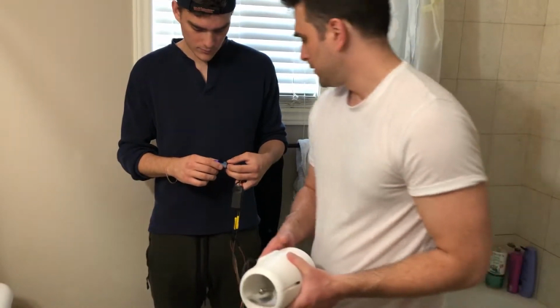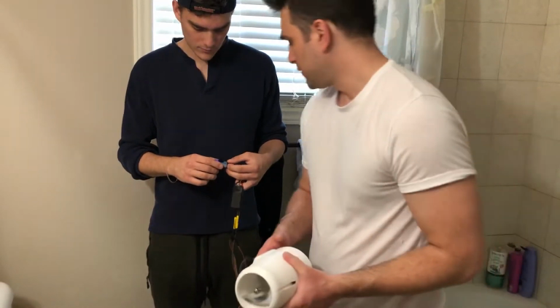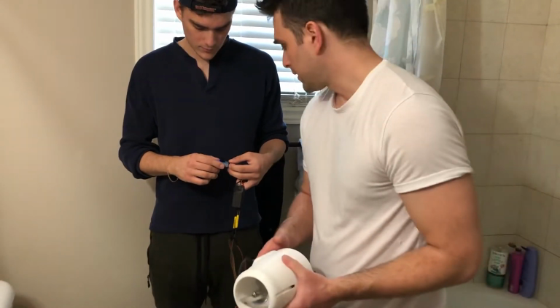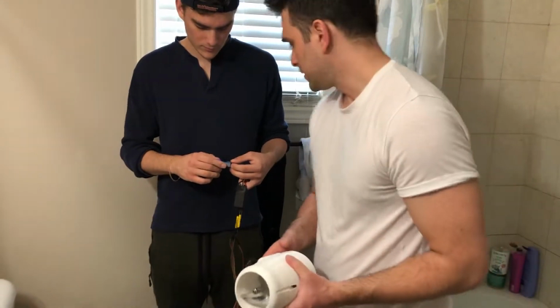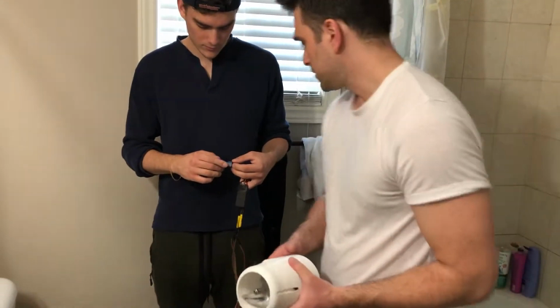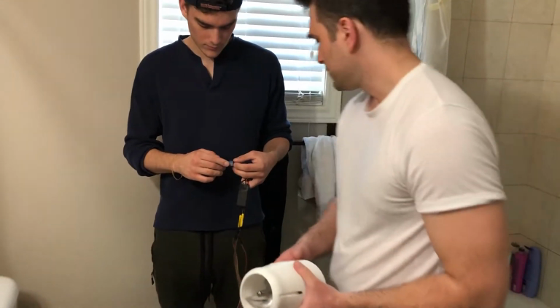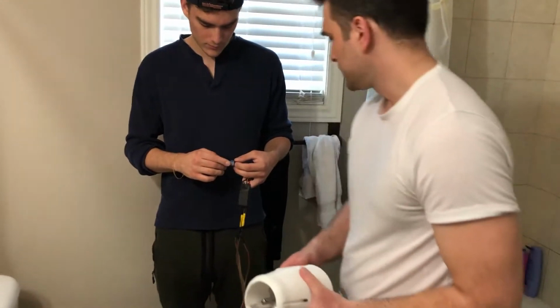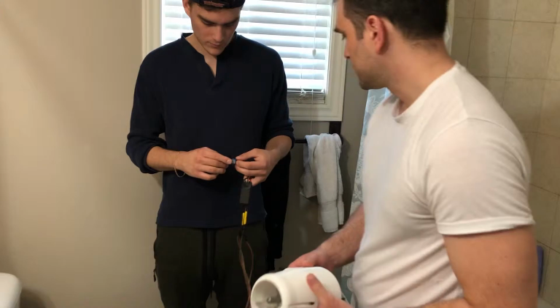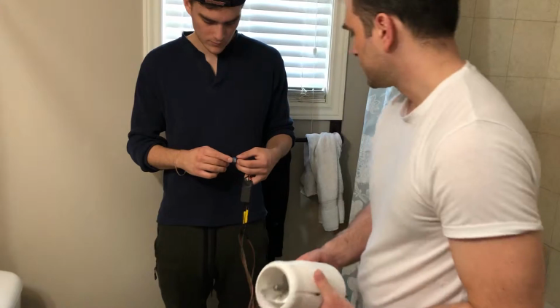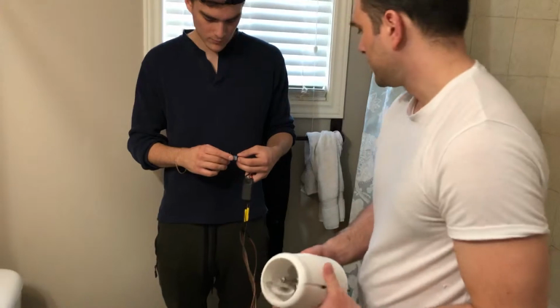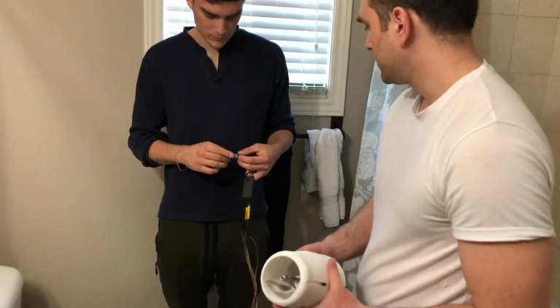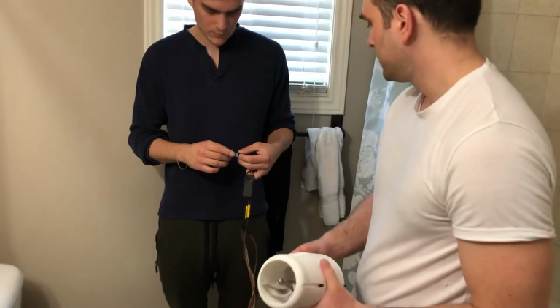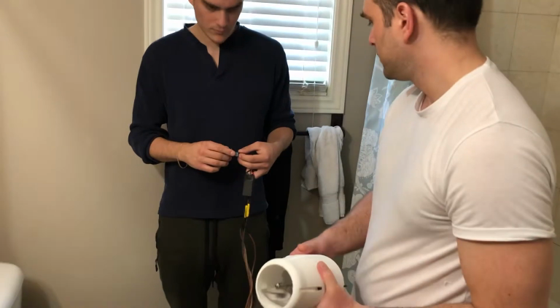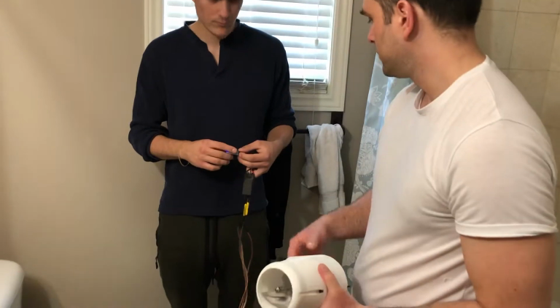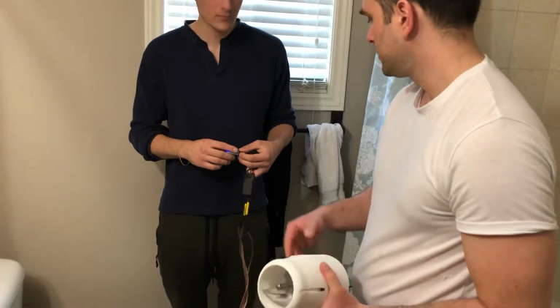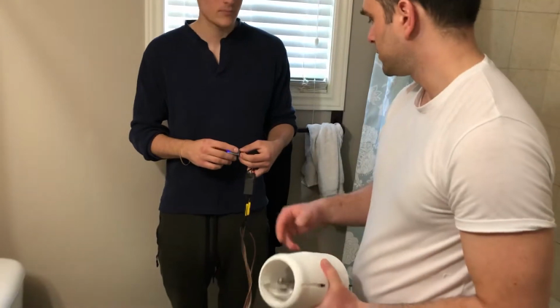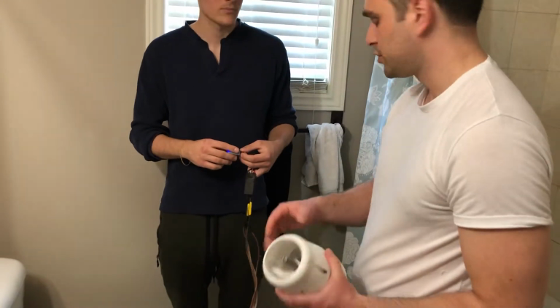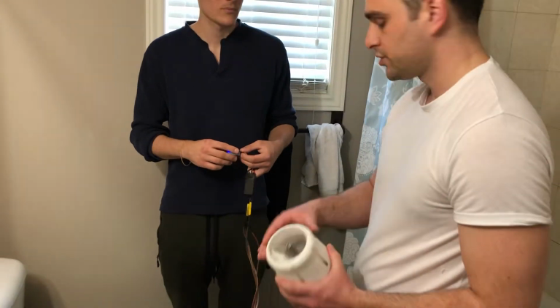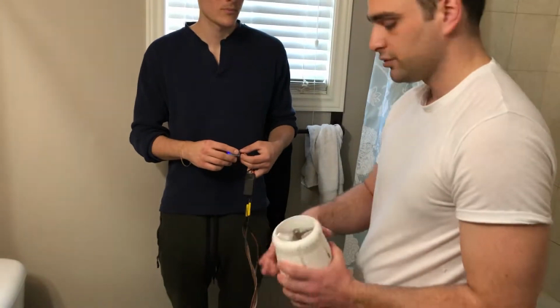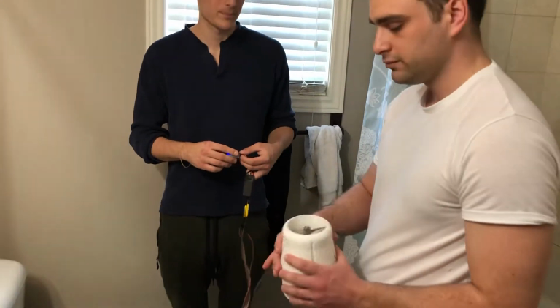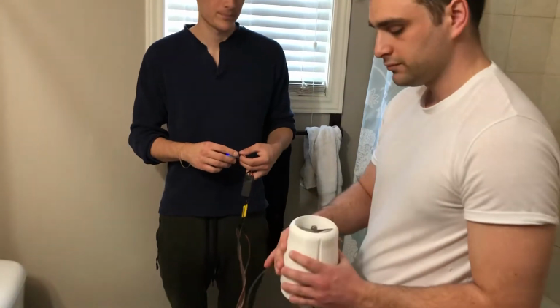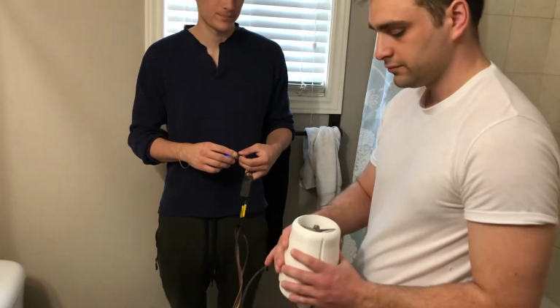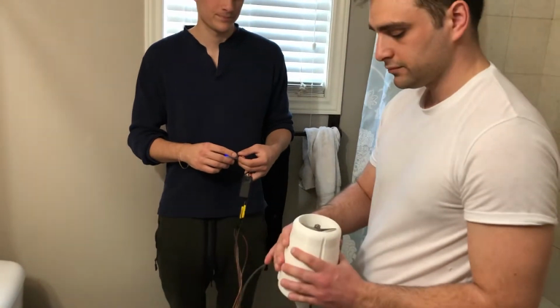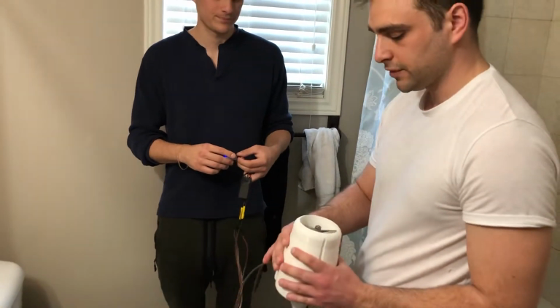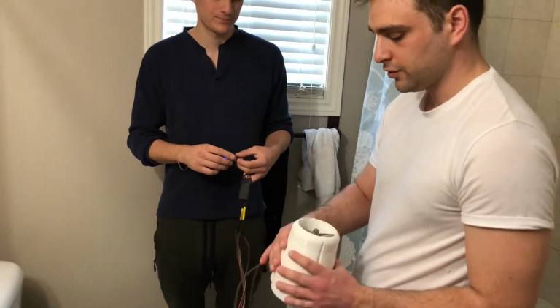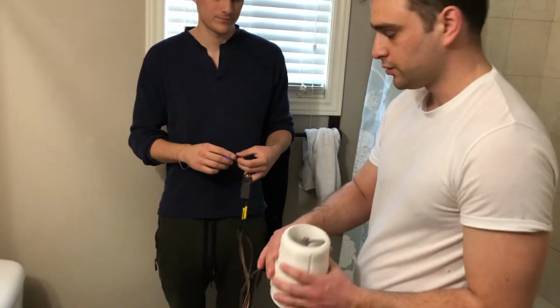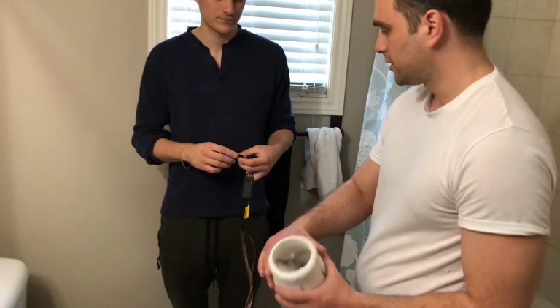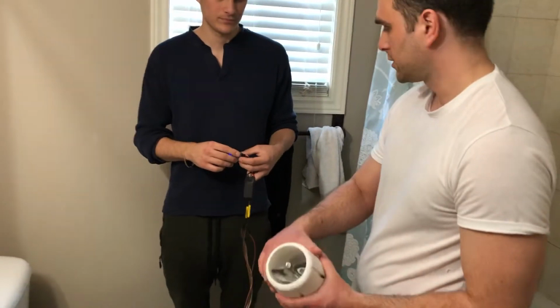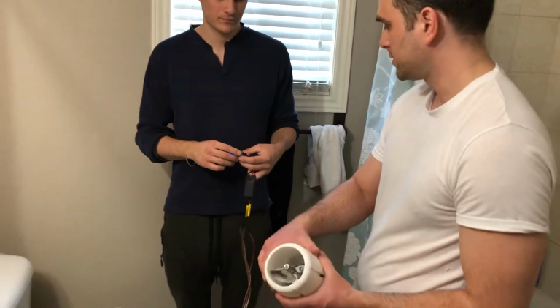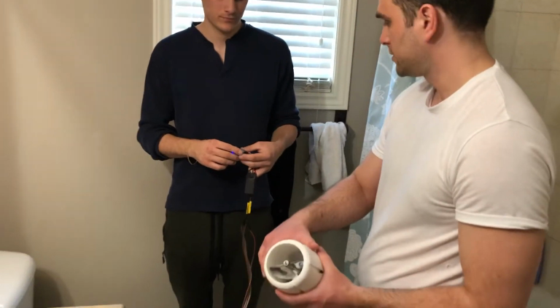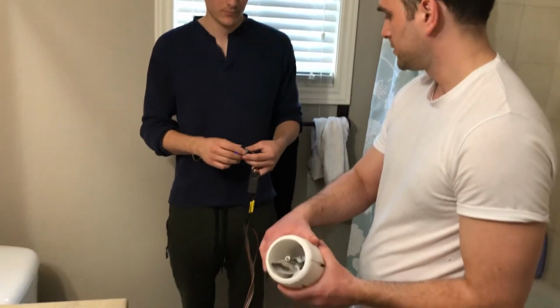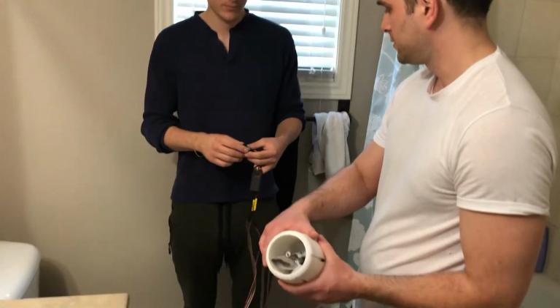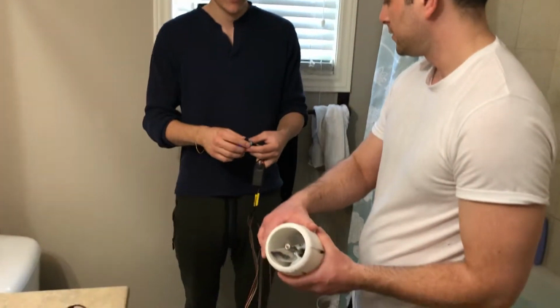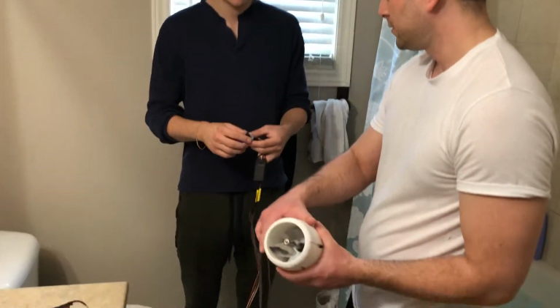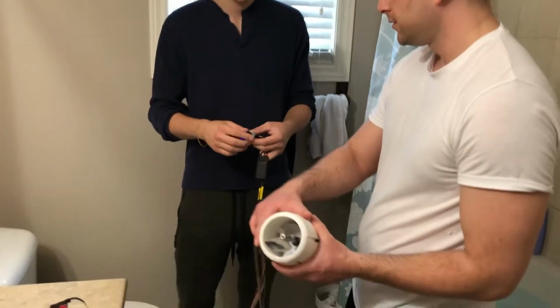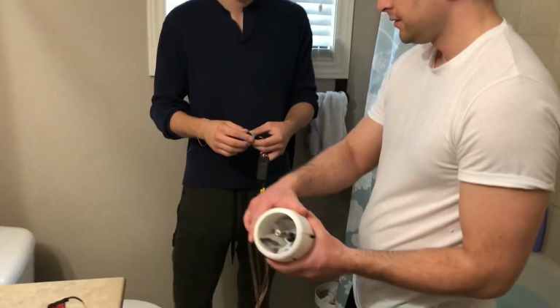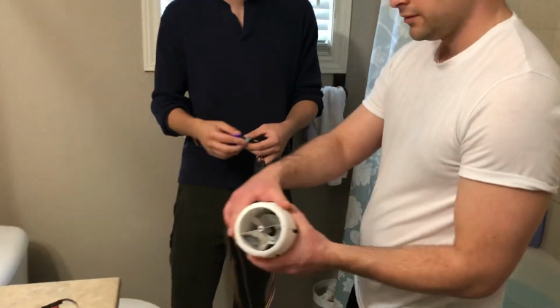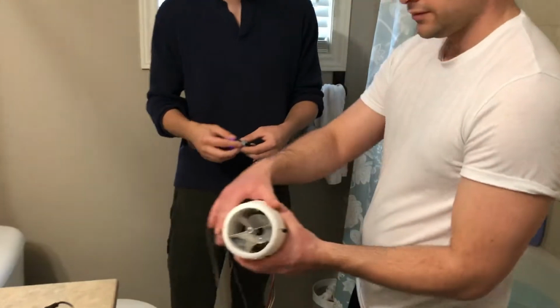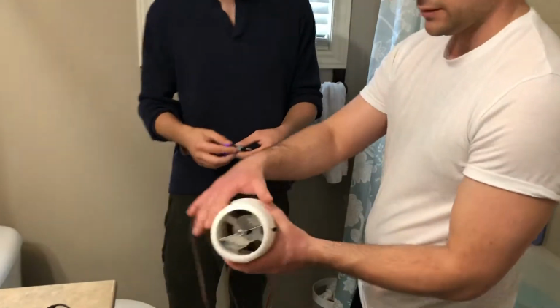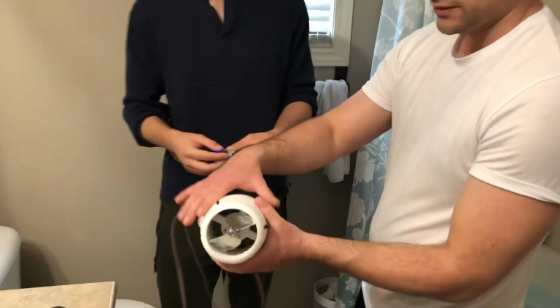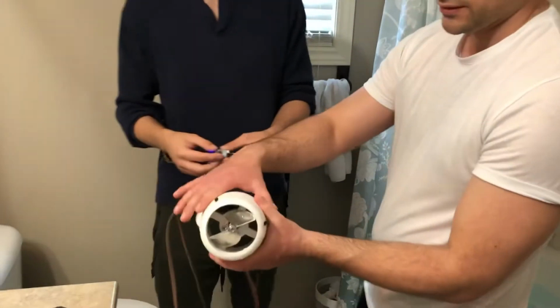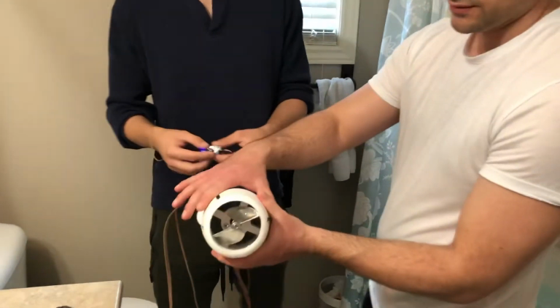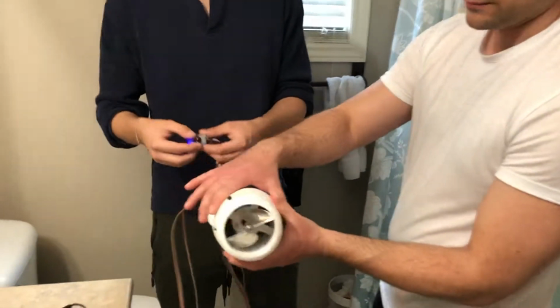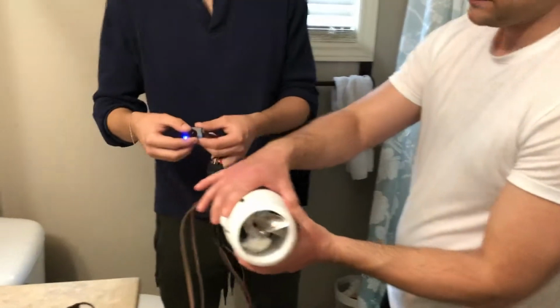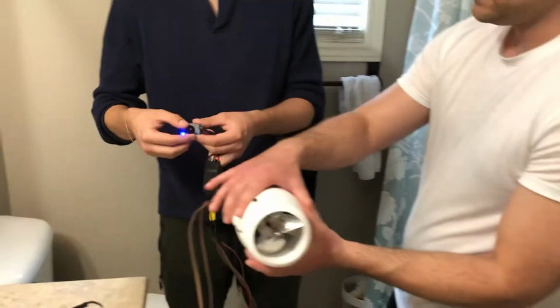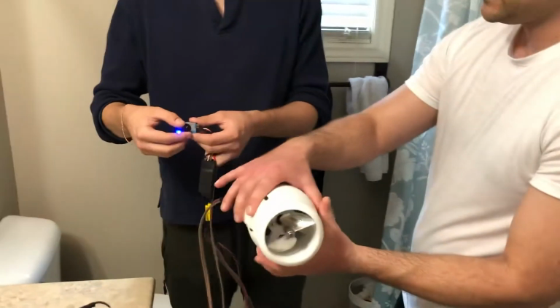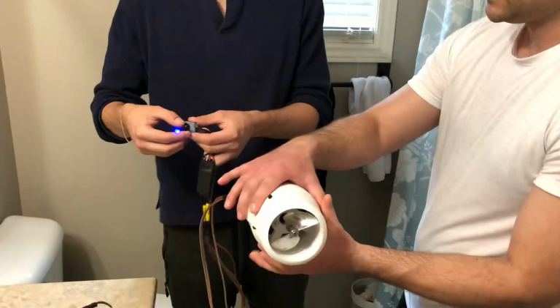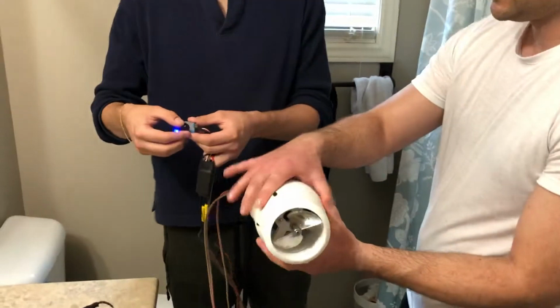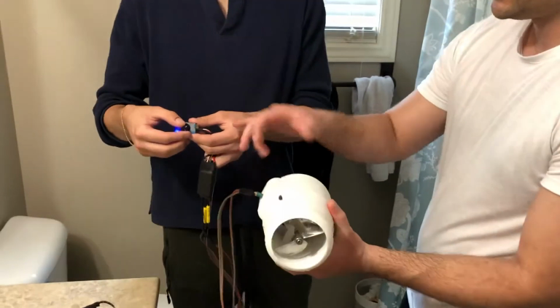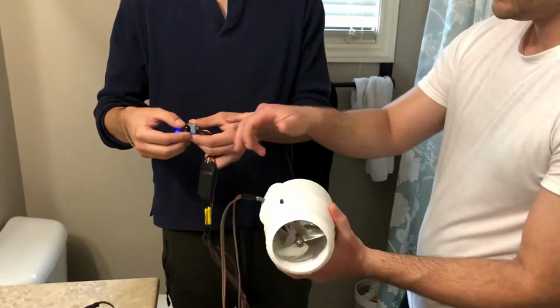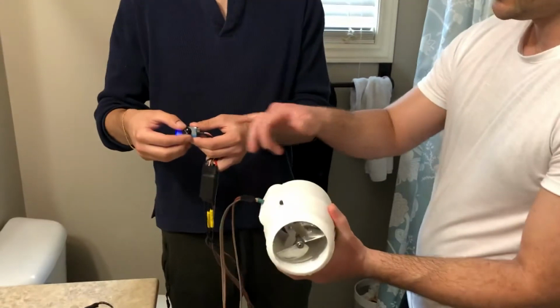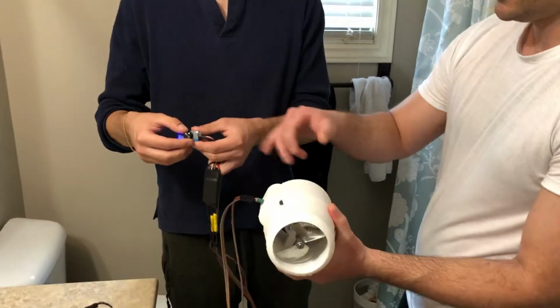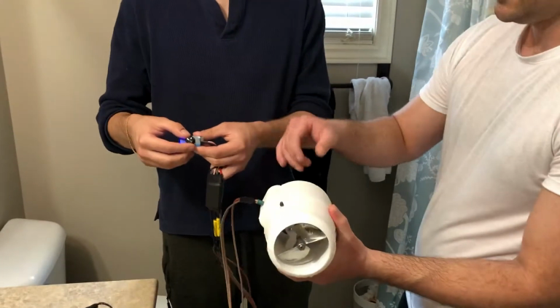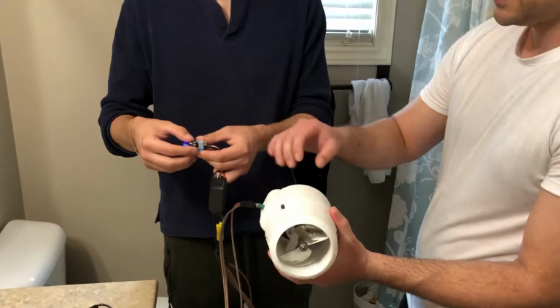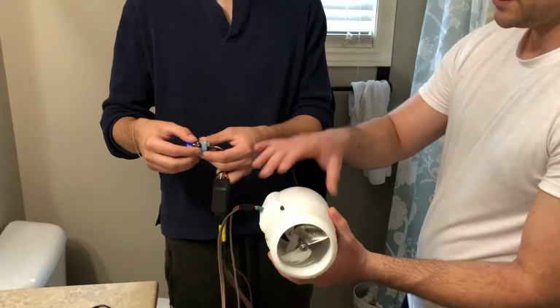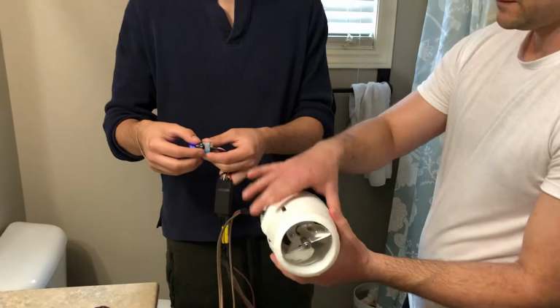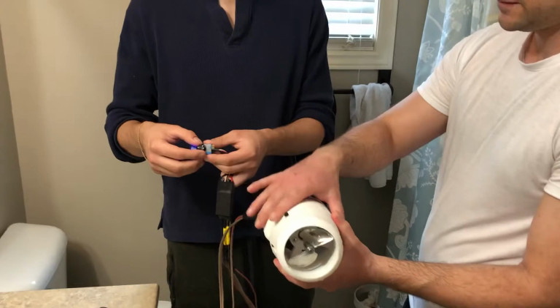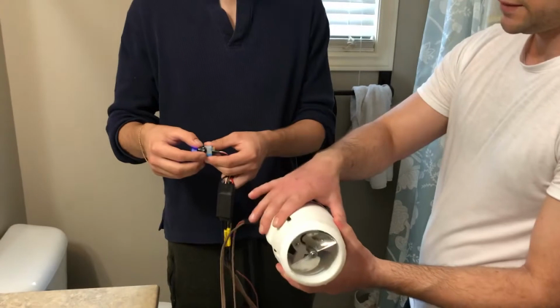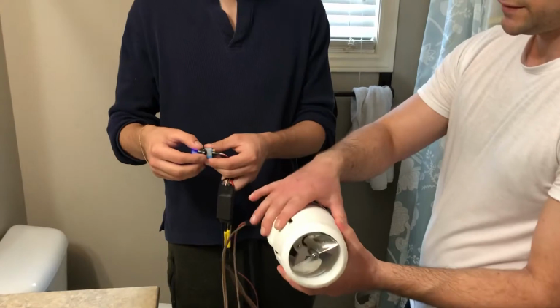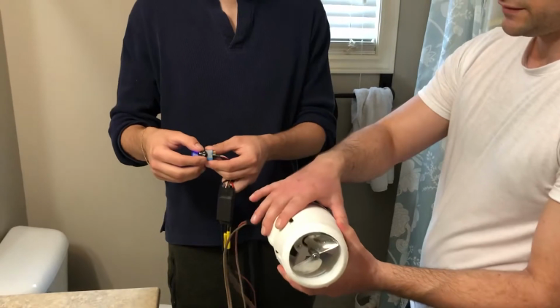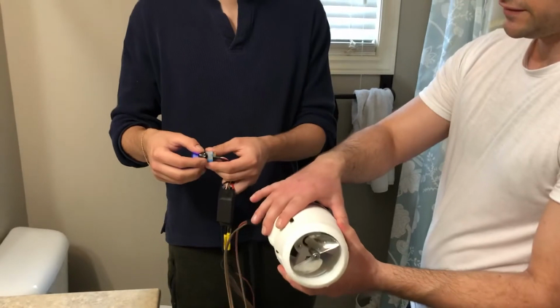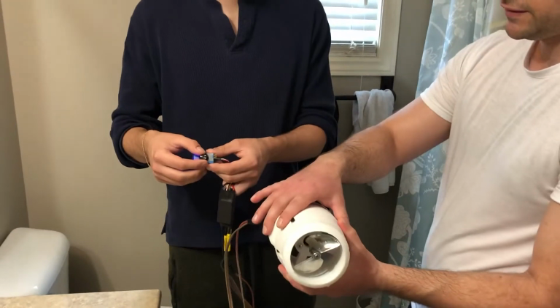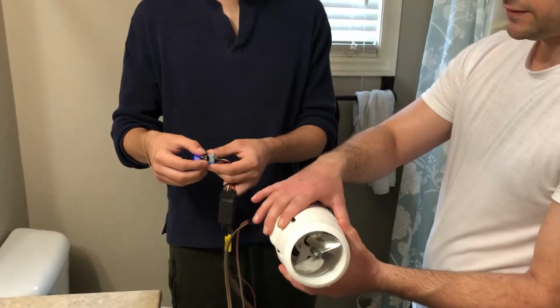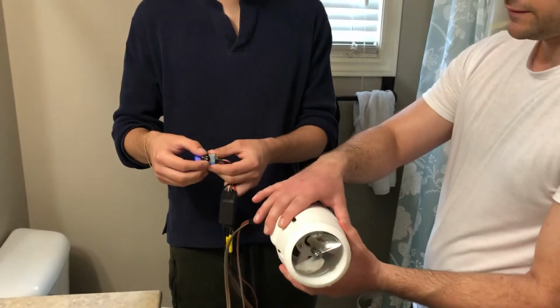Let's just show how it works. We're just using a little servo tester right now.